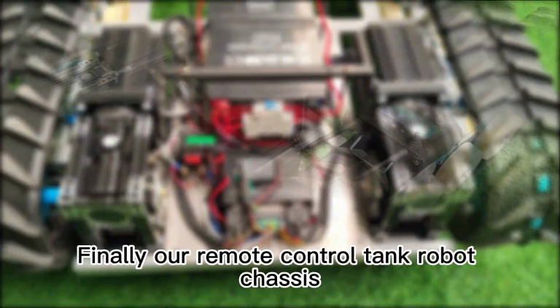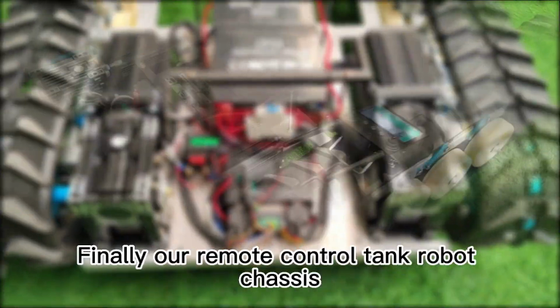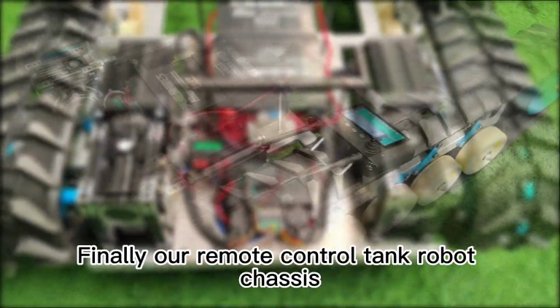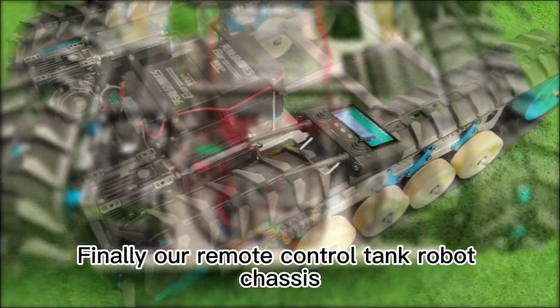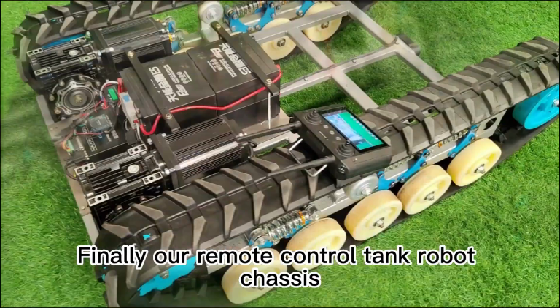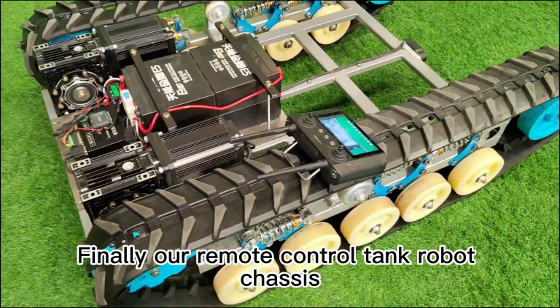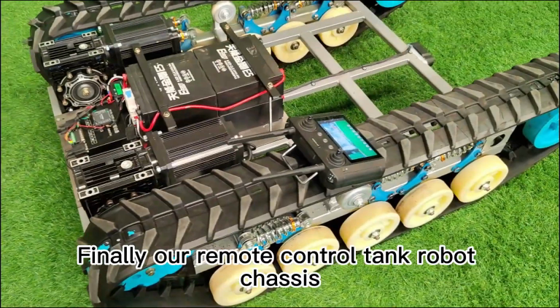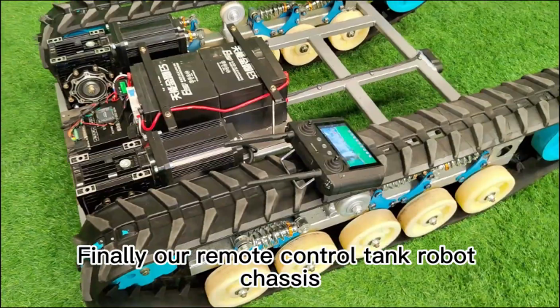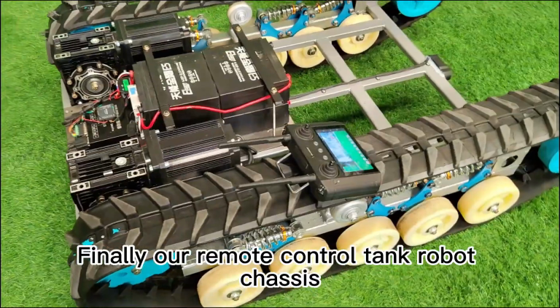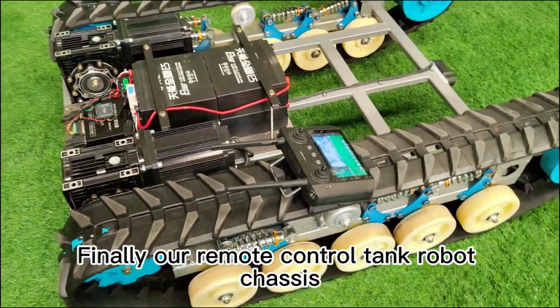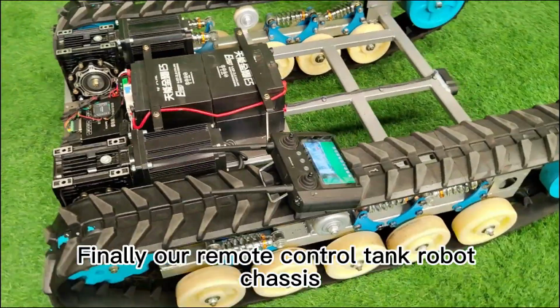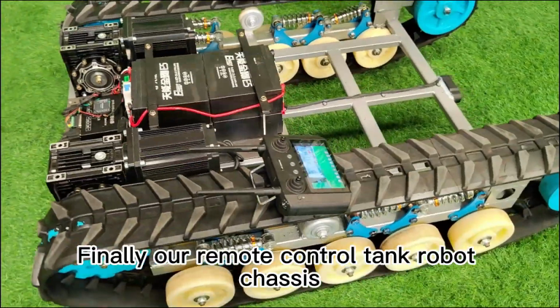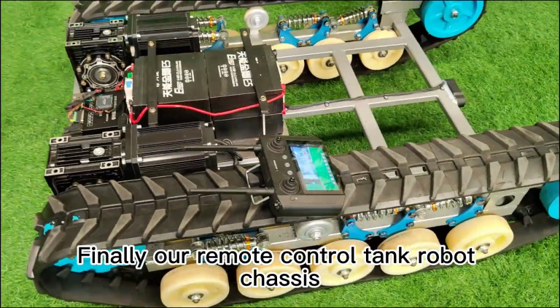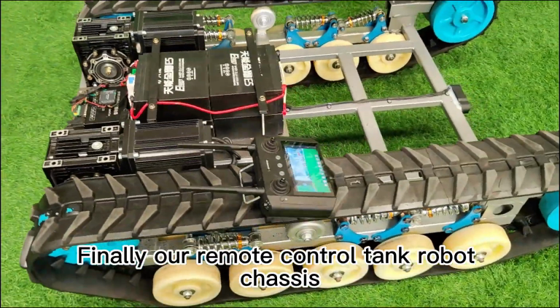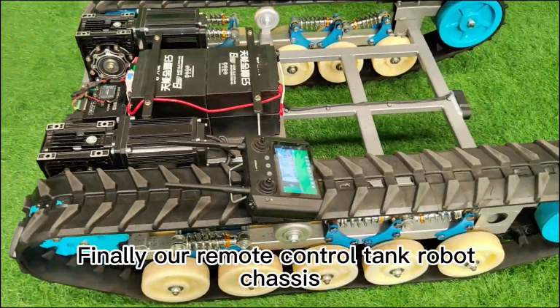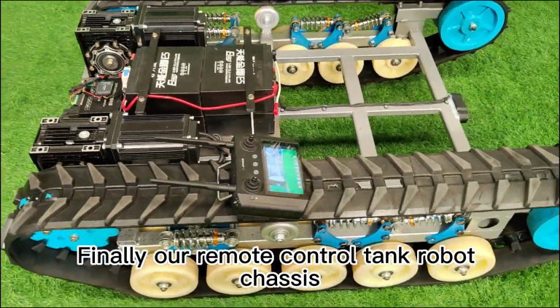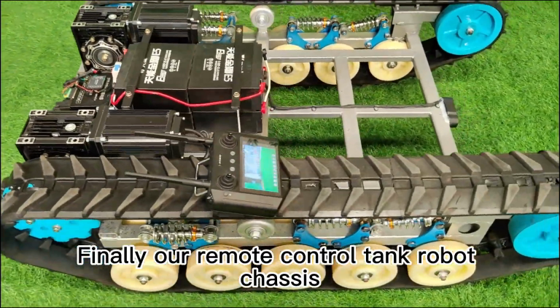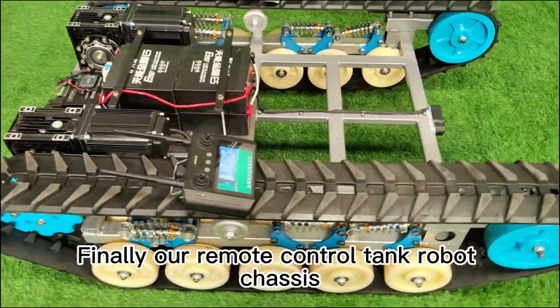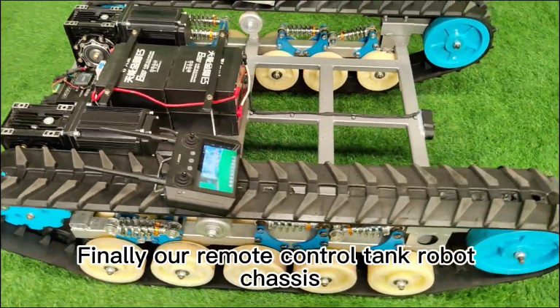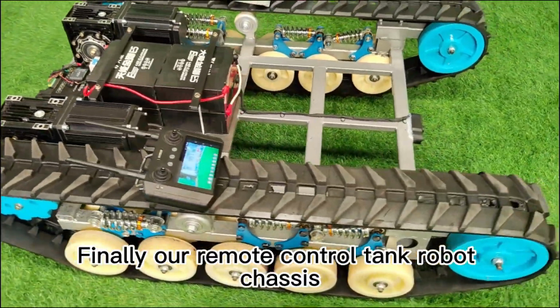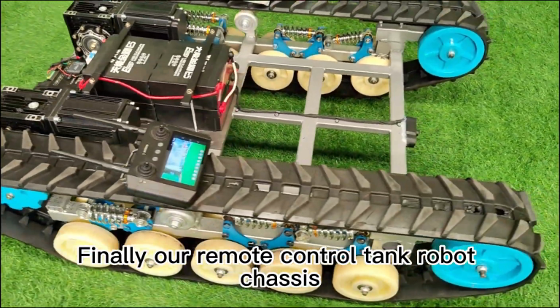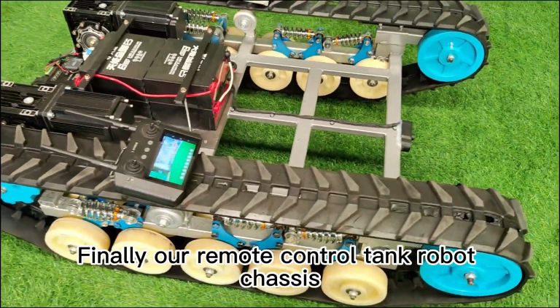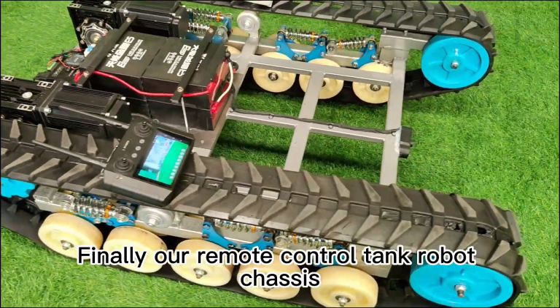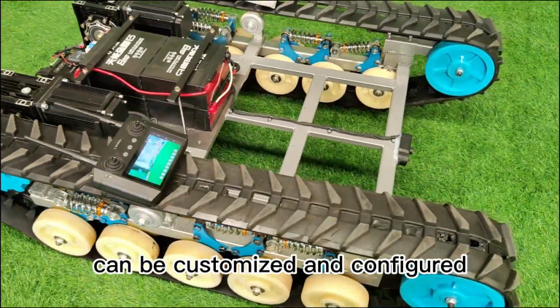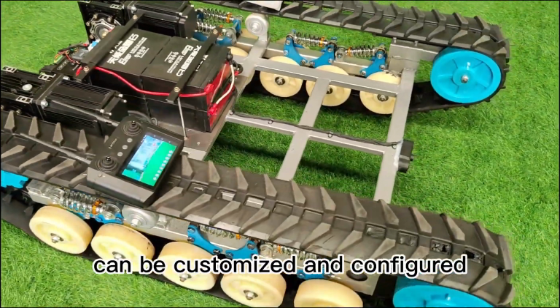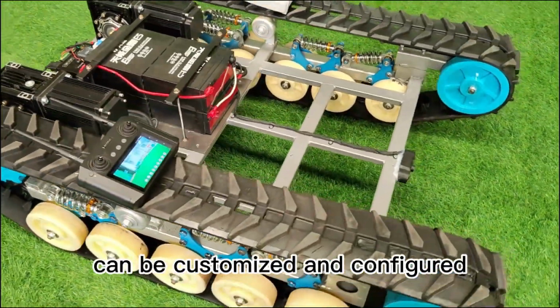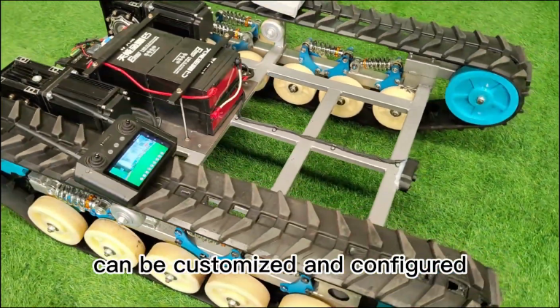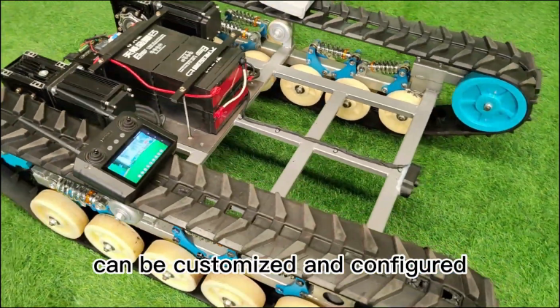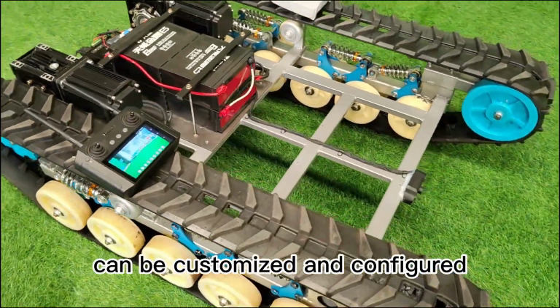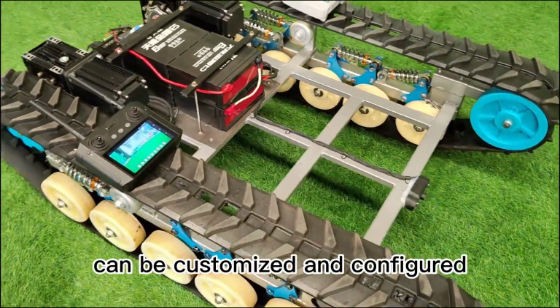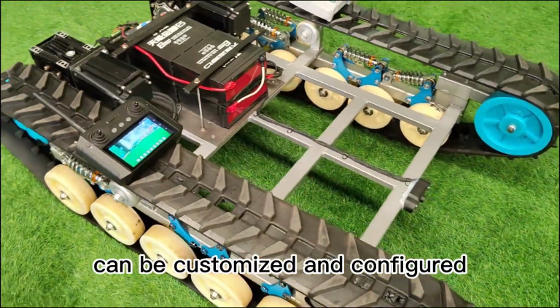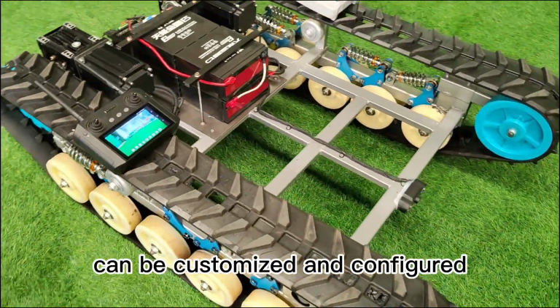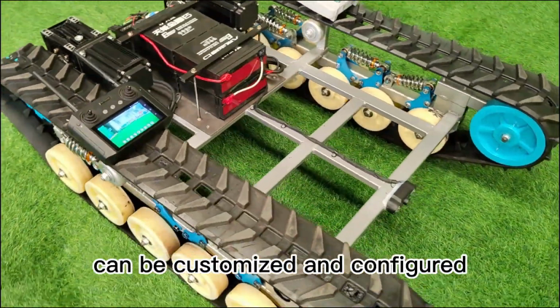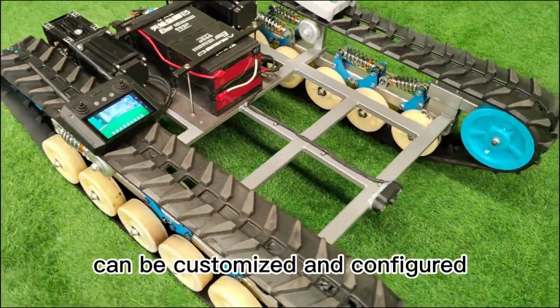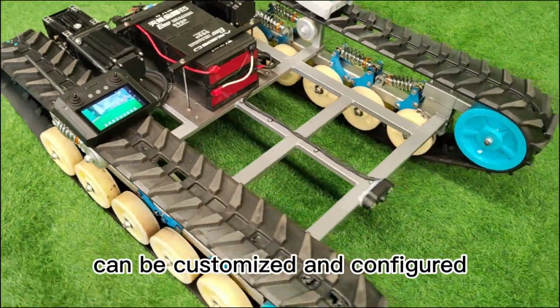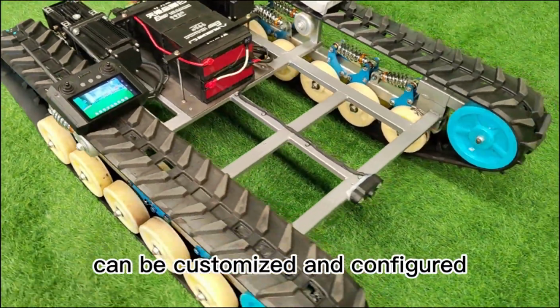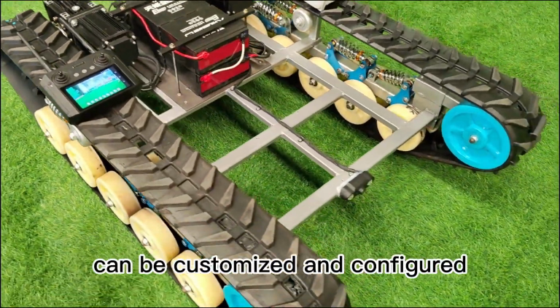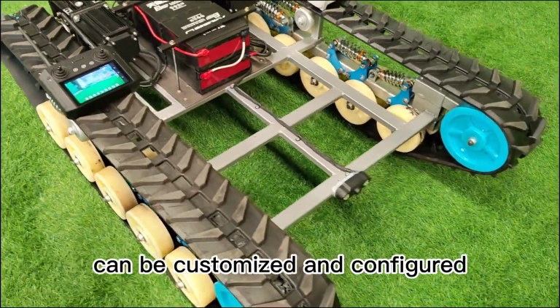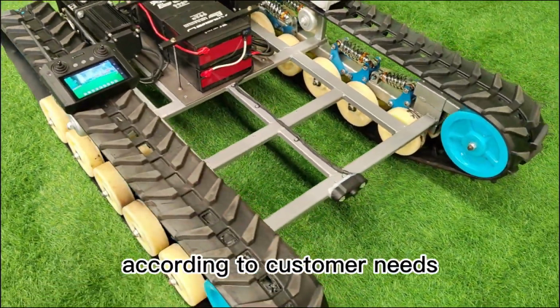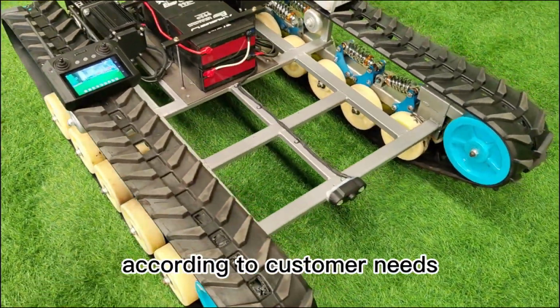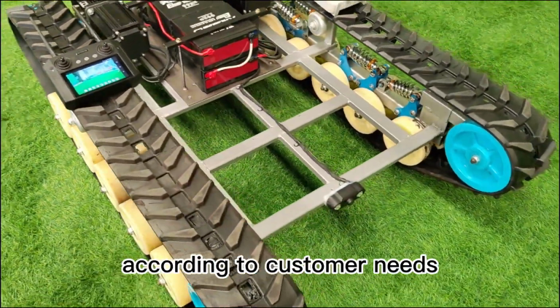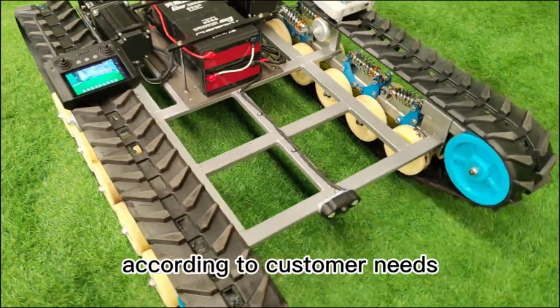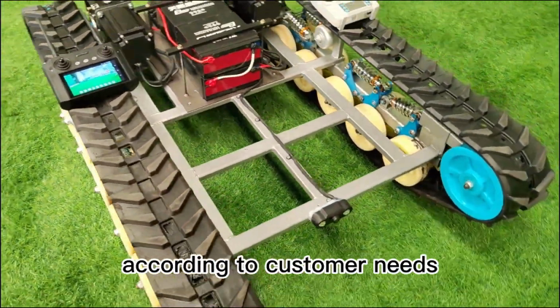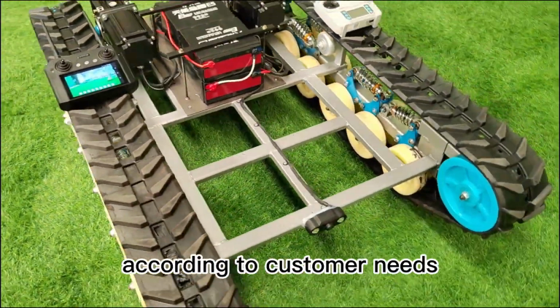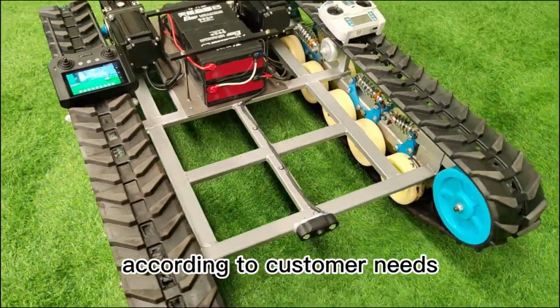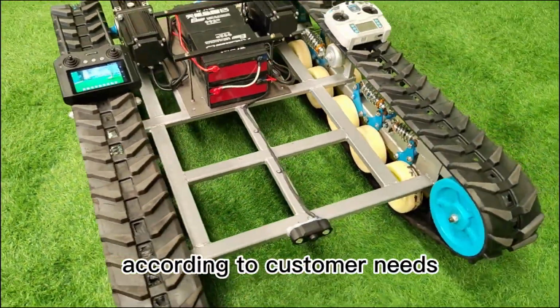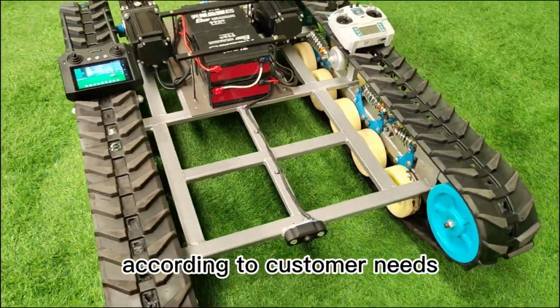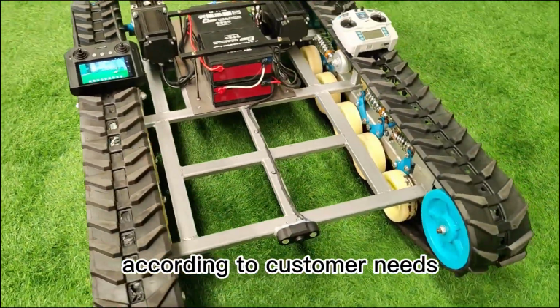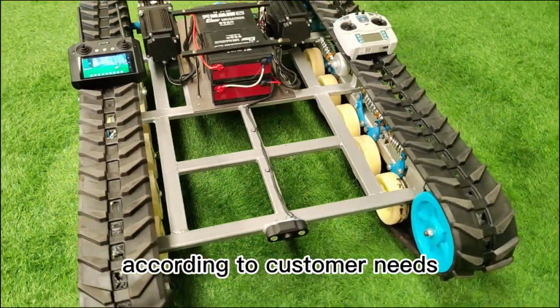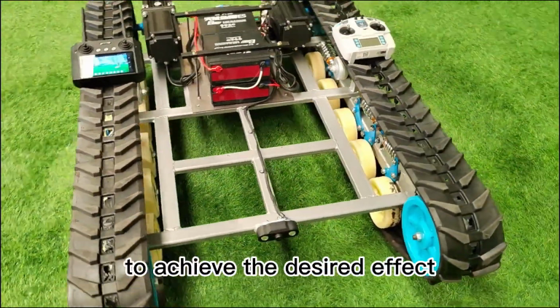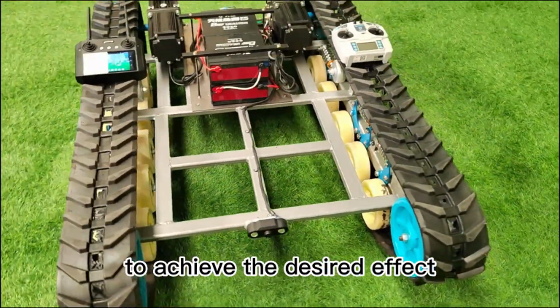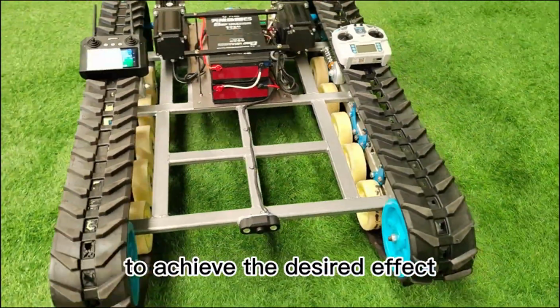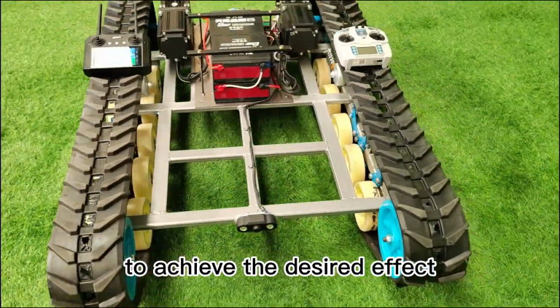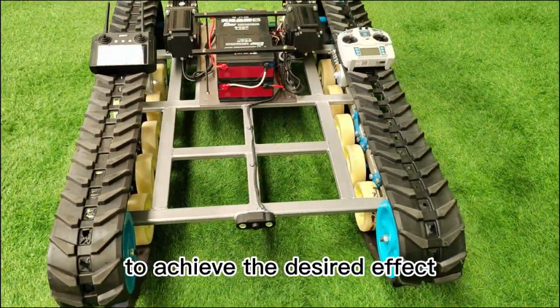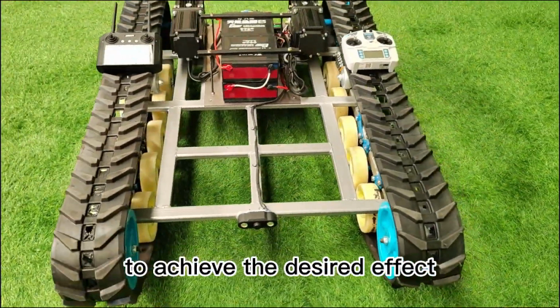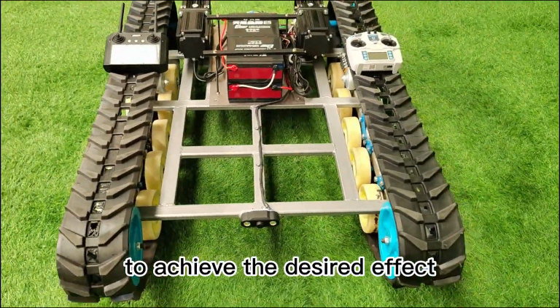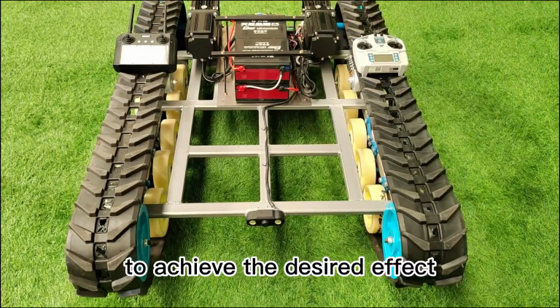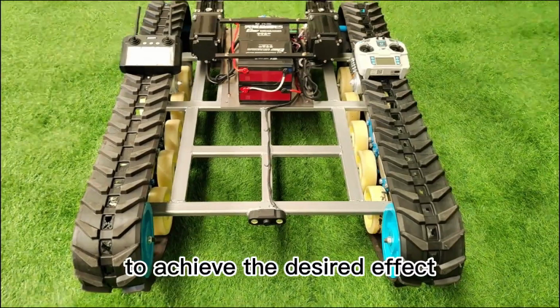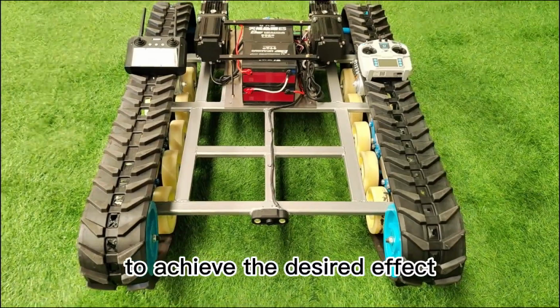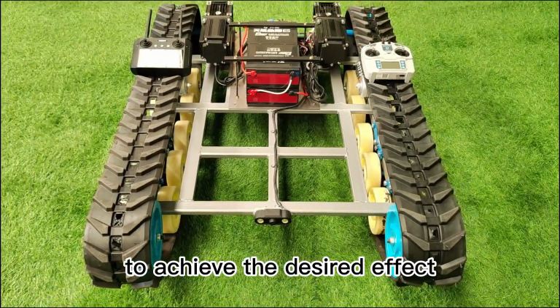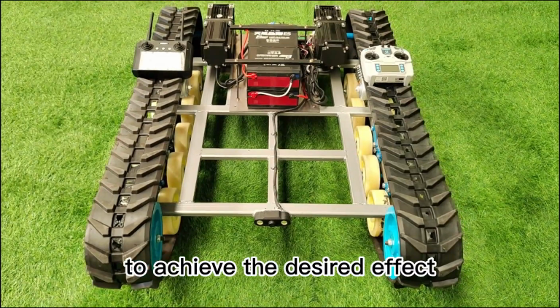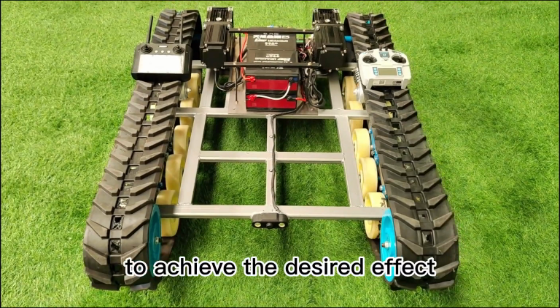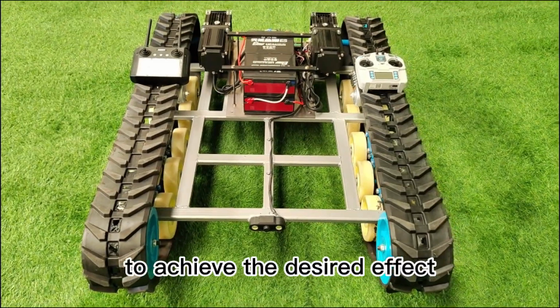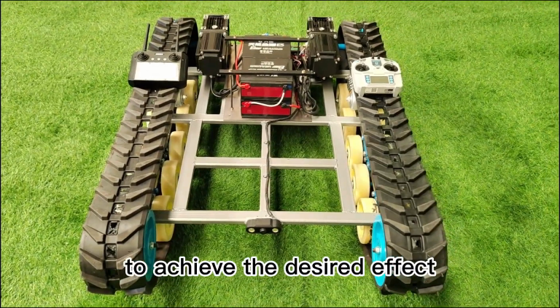Finally, our Remote Control Tank Robot Chassis can be customized and configured according to customer needs to achieve the desired effect.